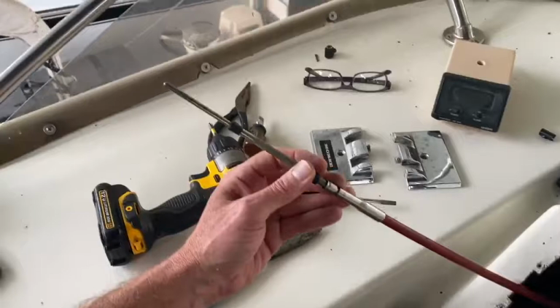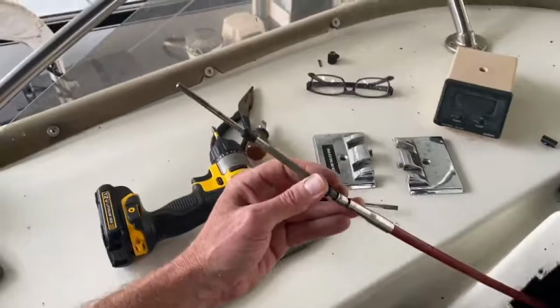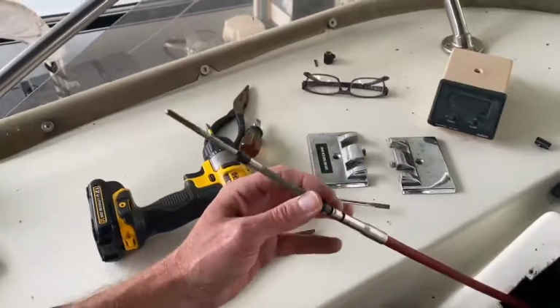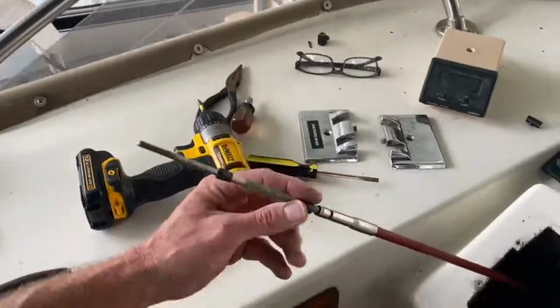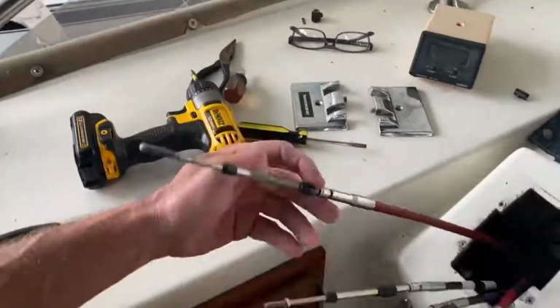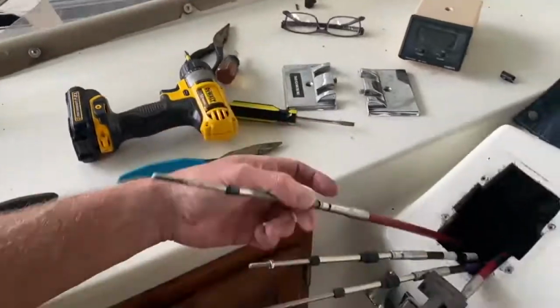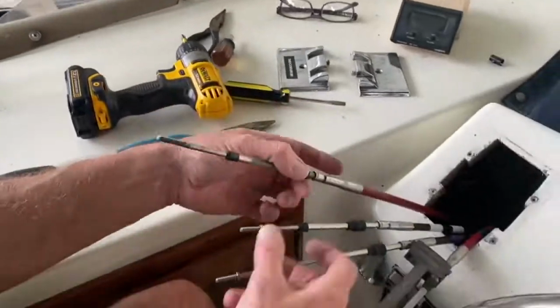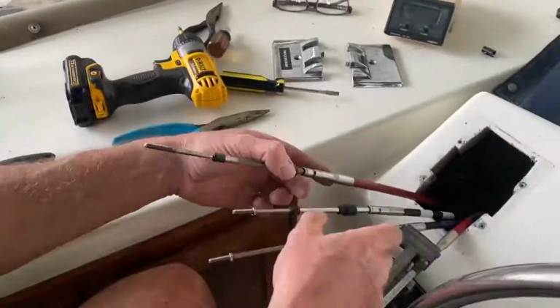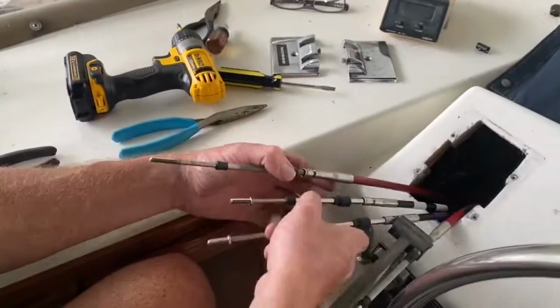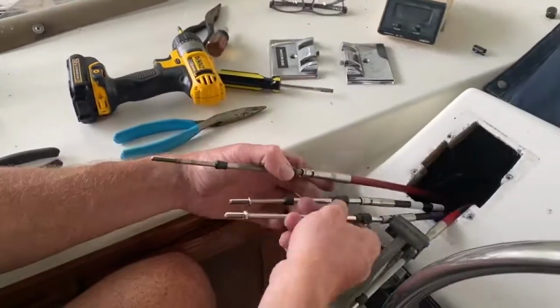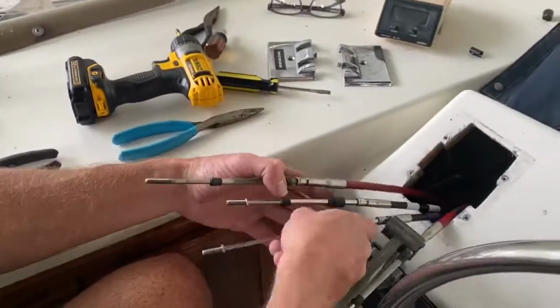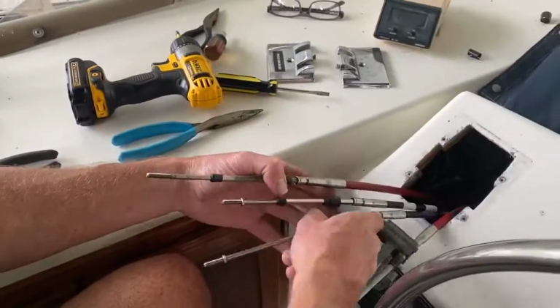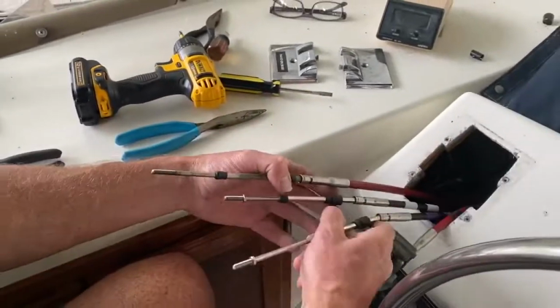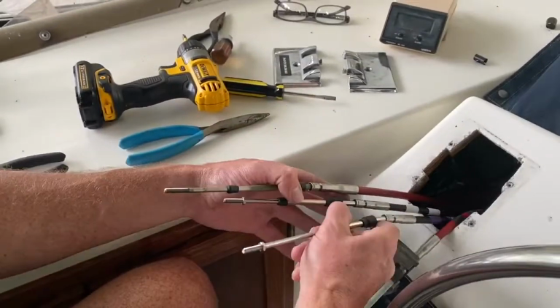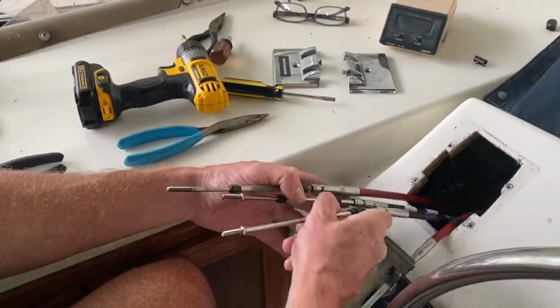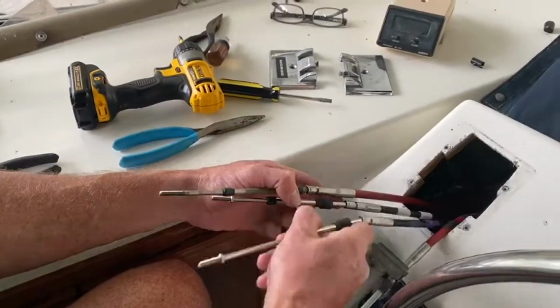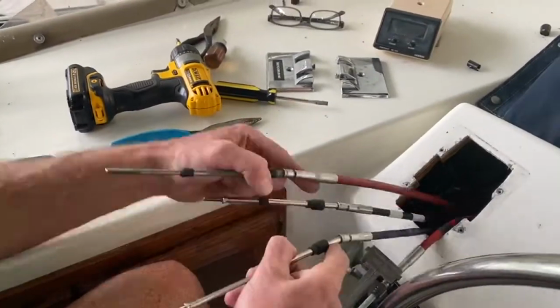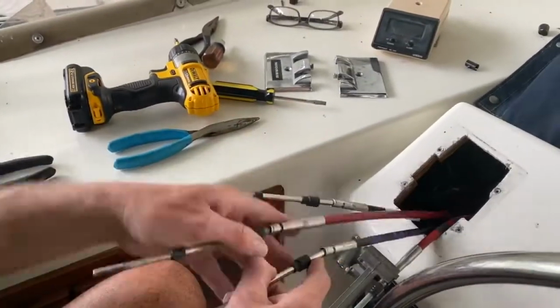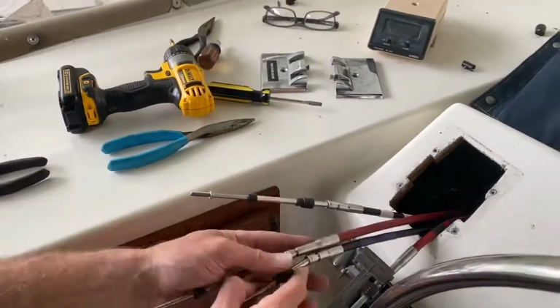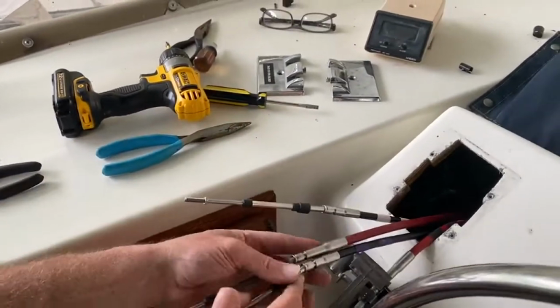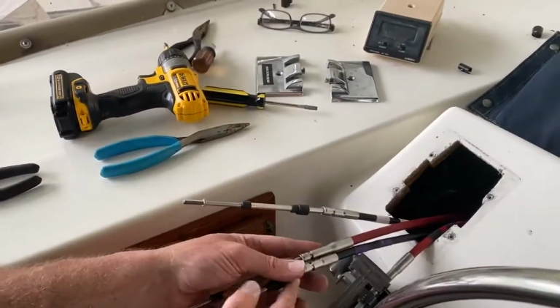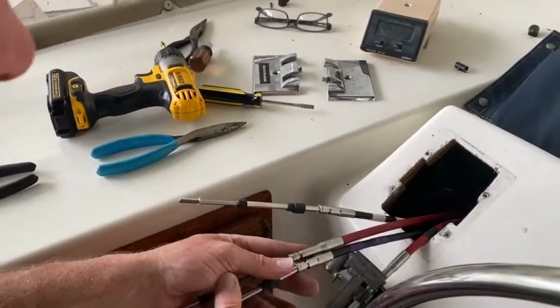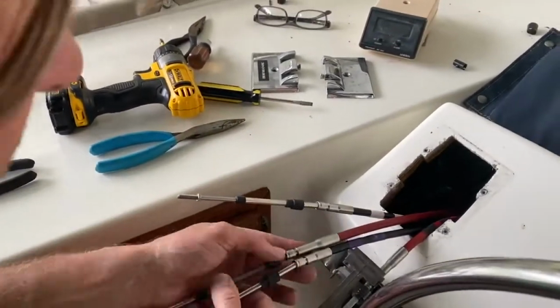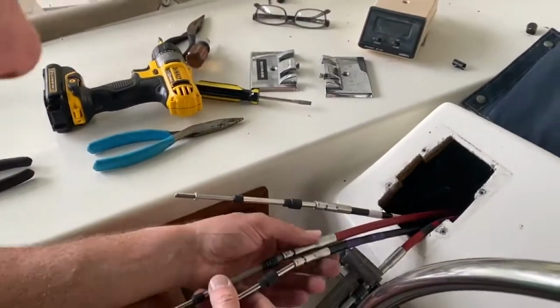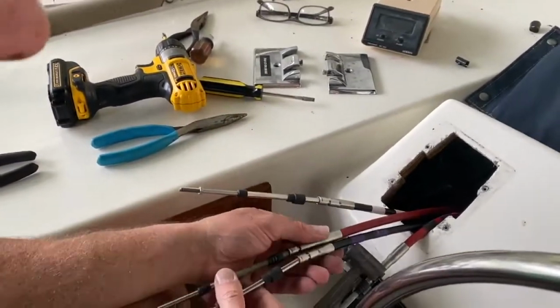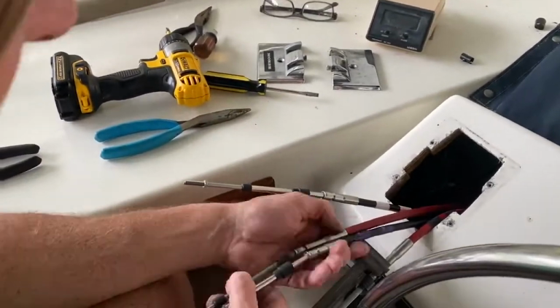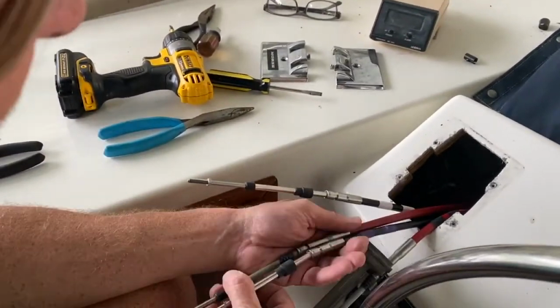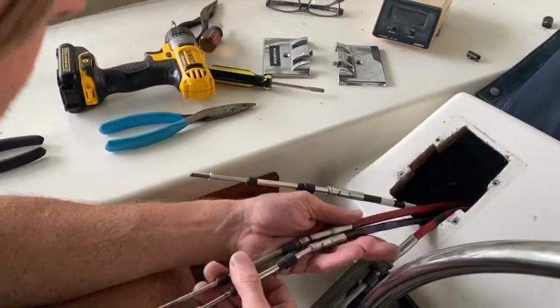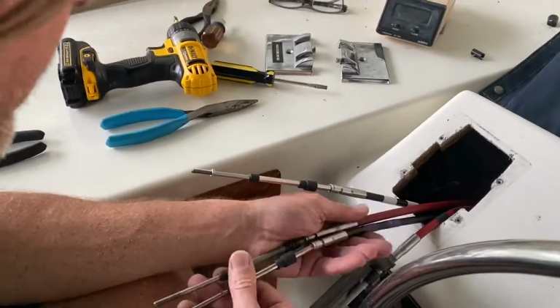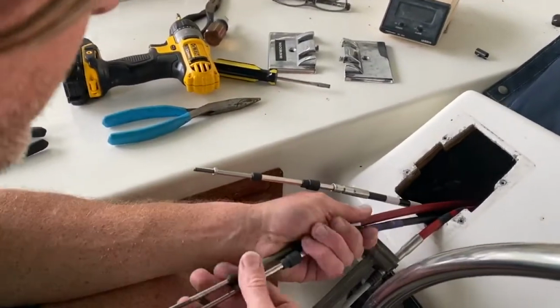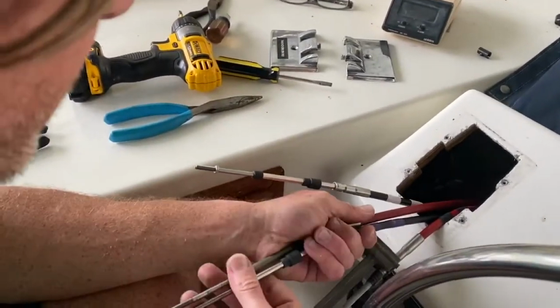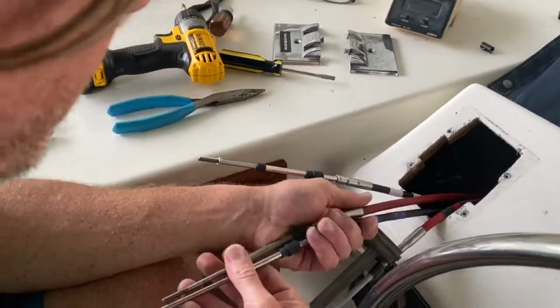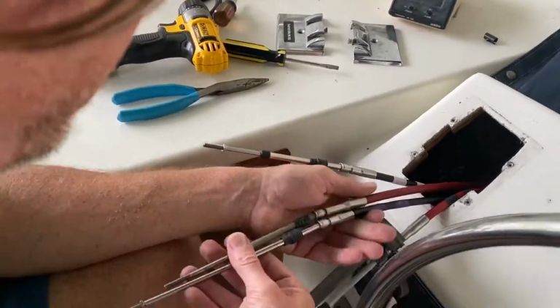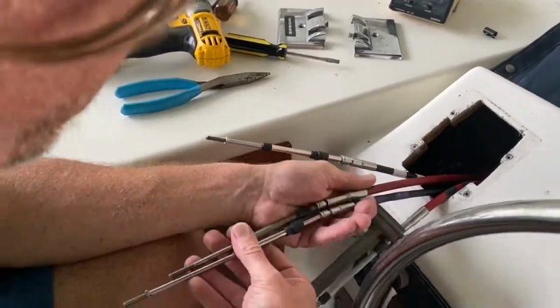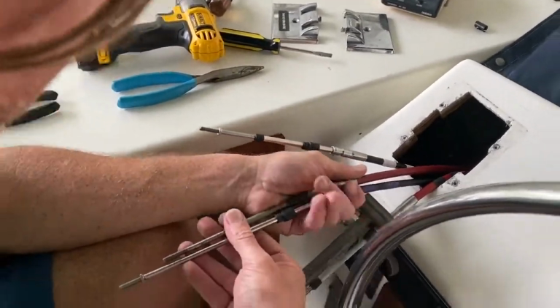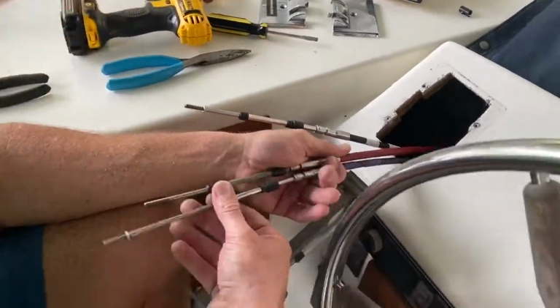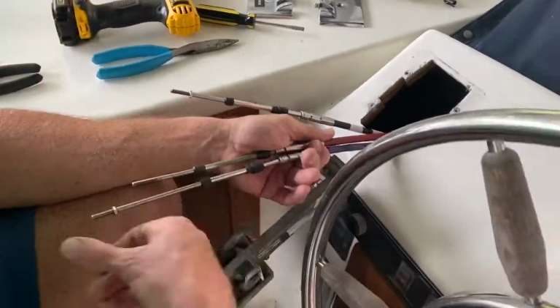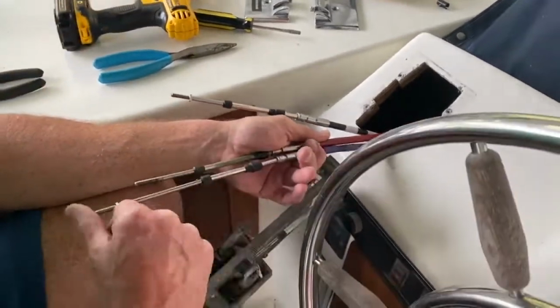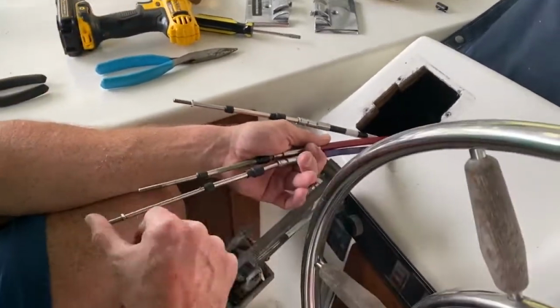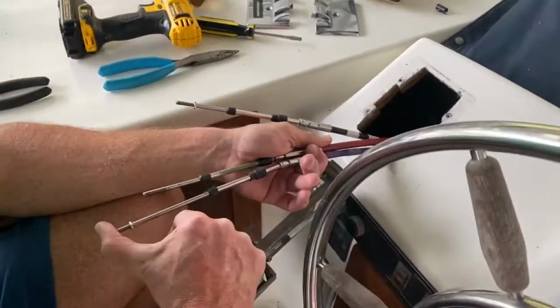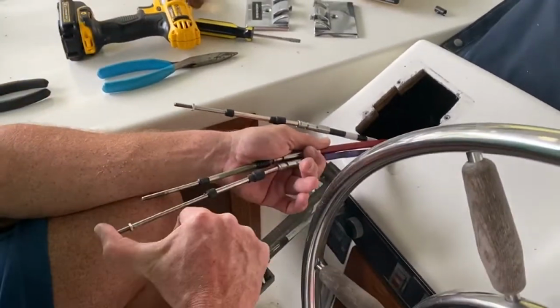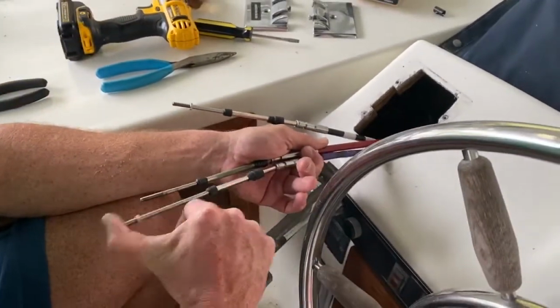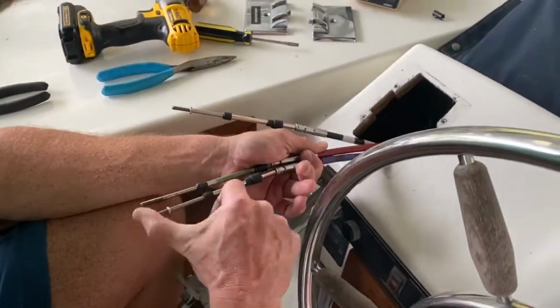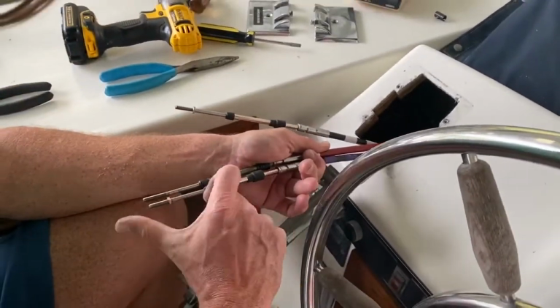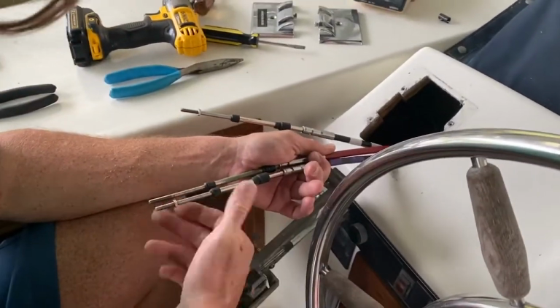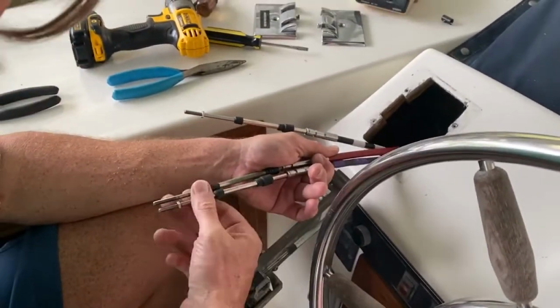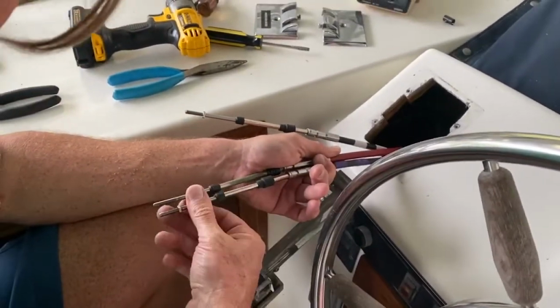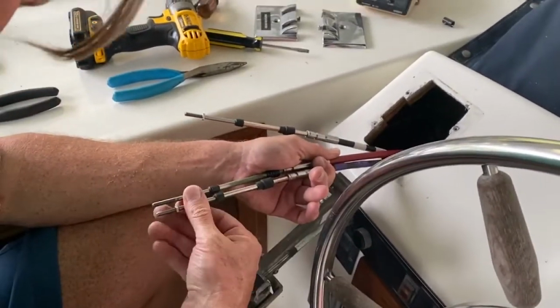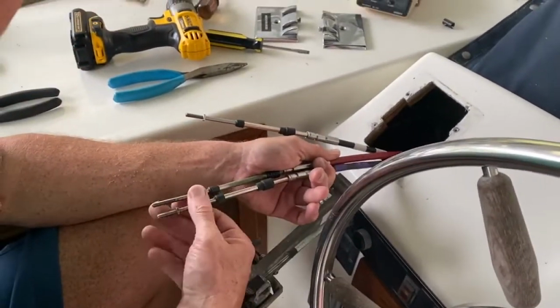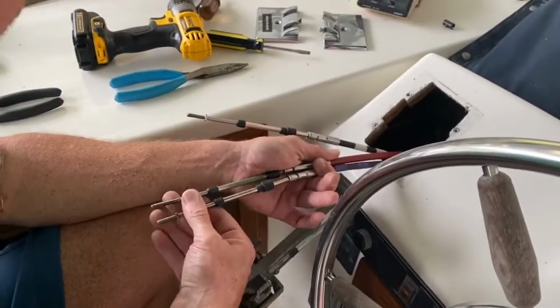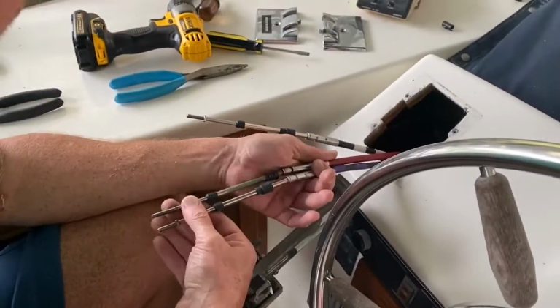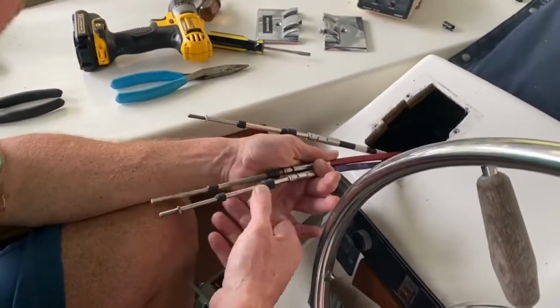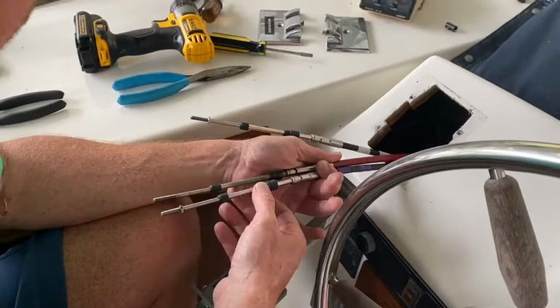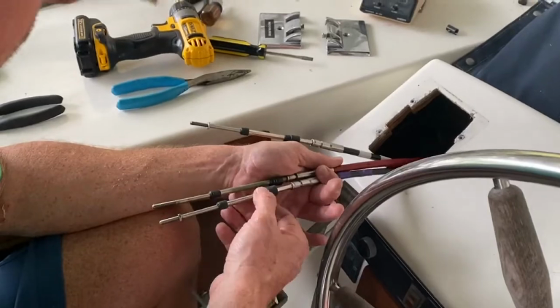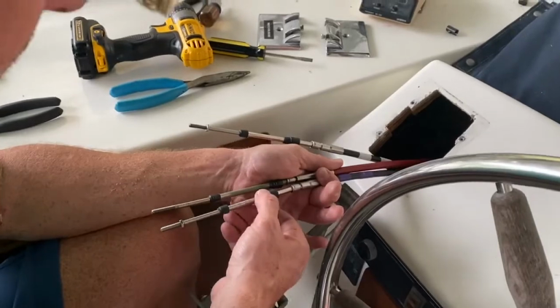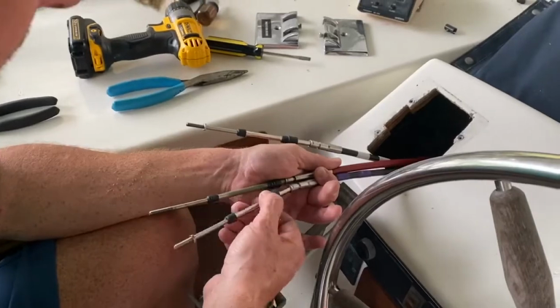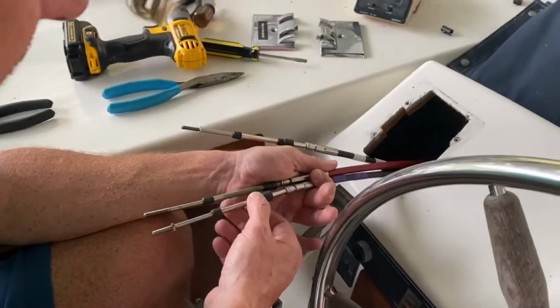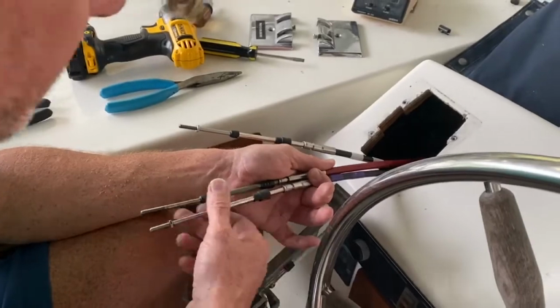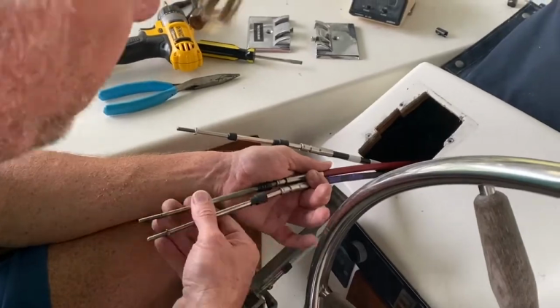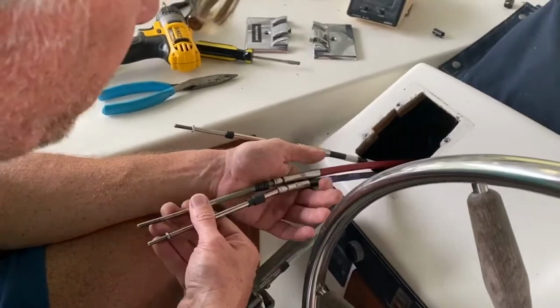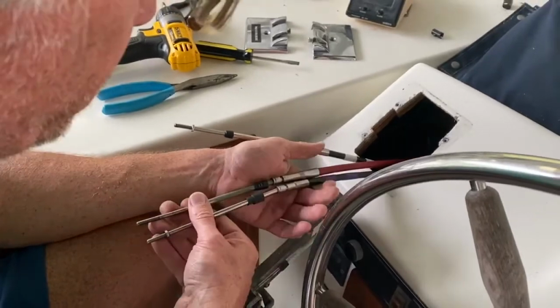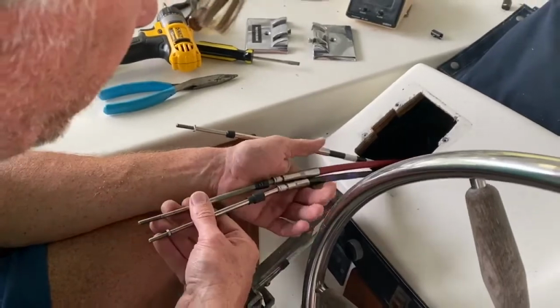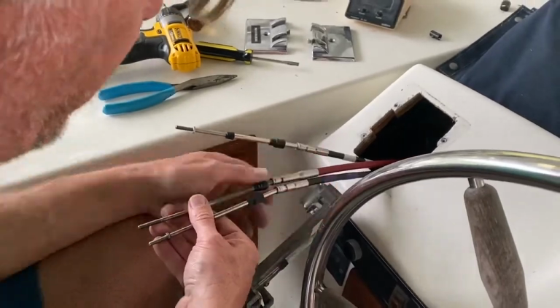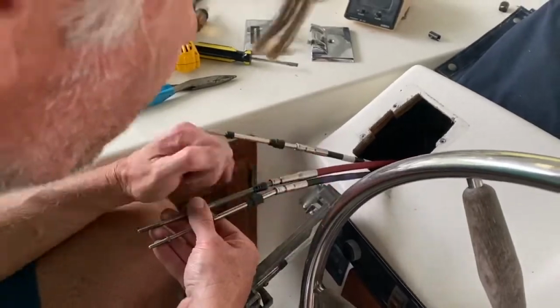When living on a boat there's always a project. The shifters are out and new cables are about to go in. Stick around to see how it turns out.